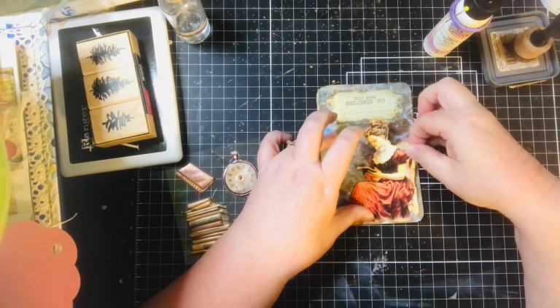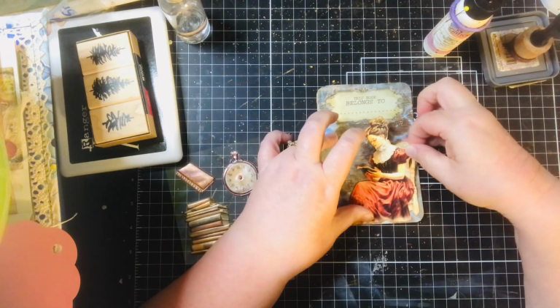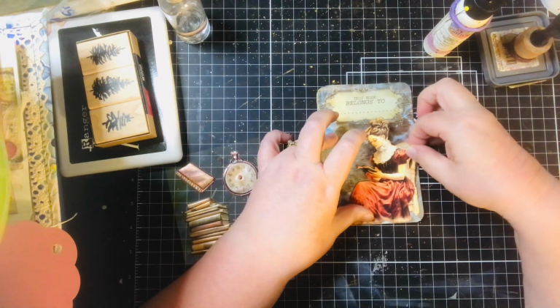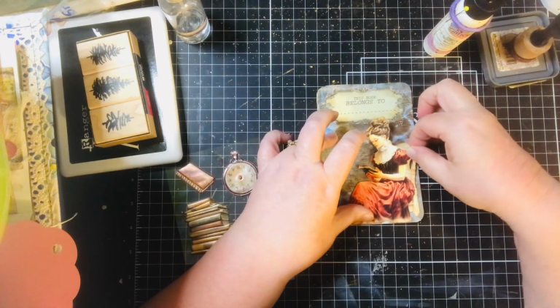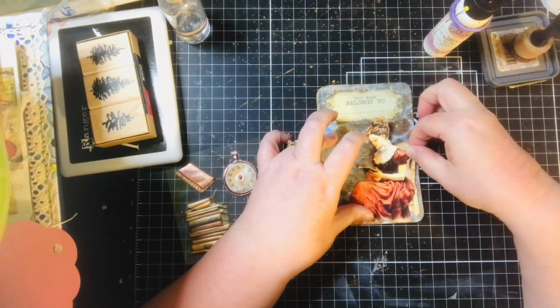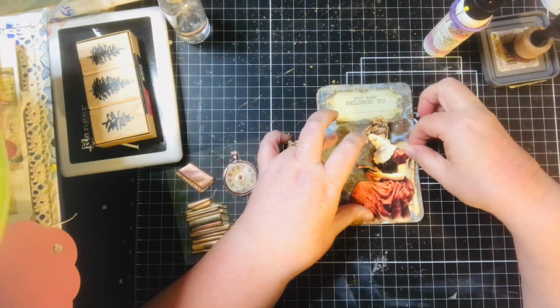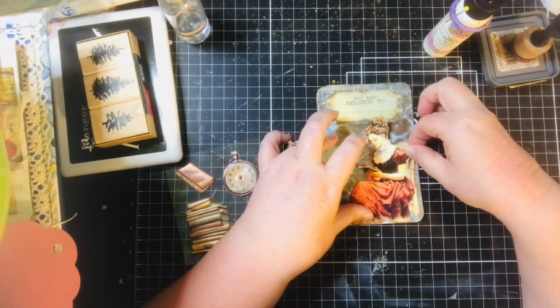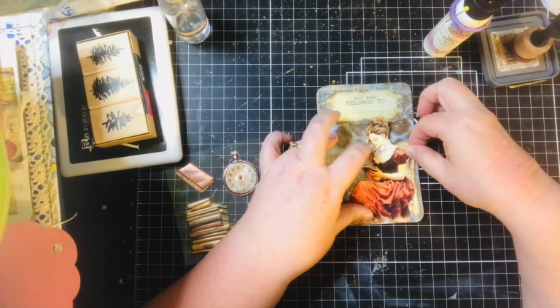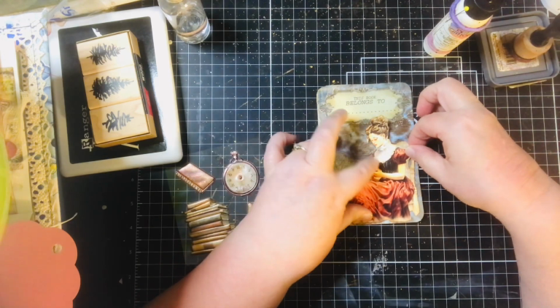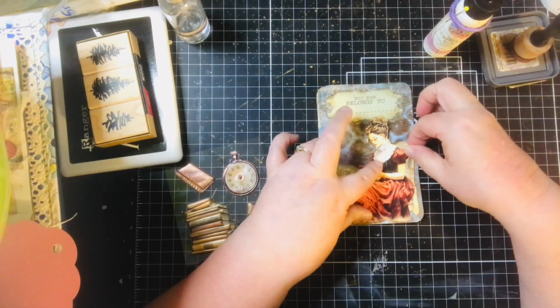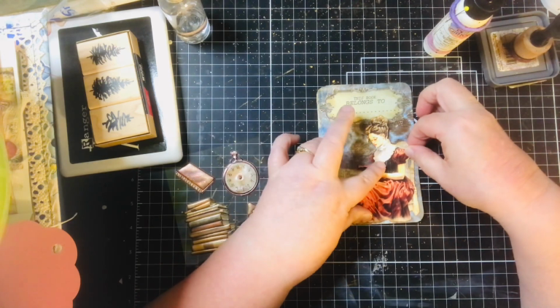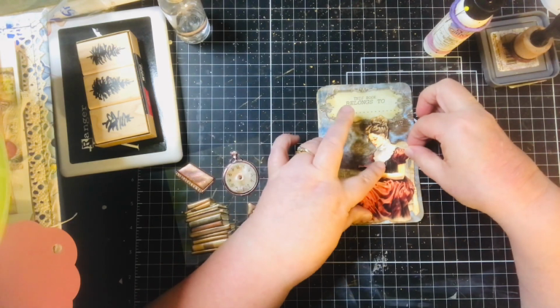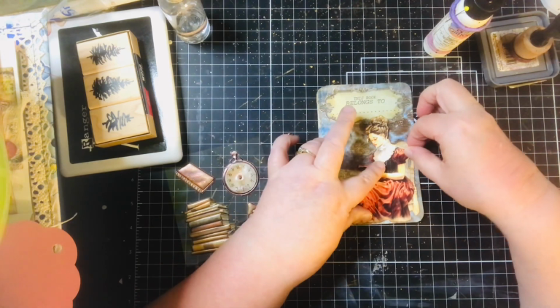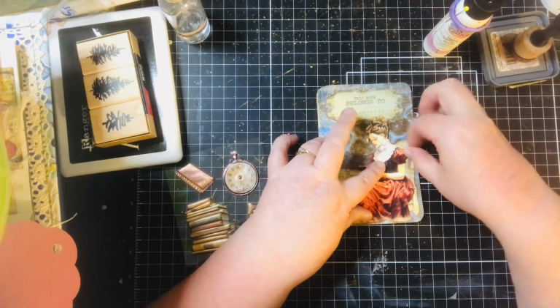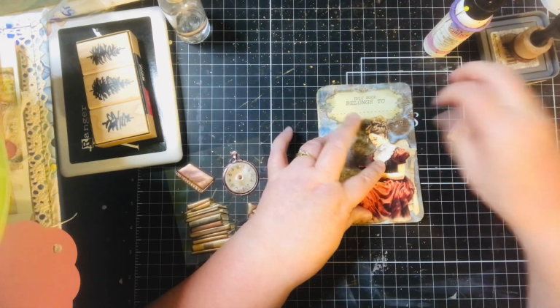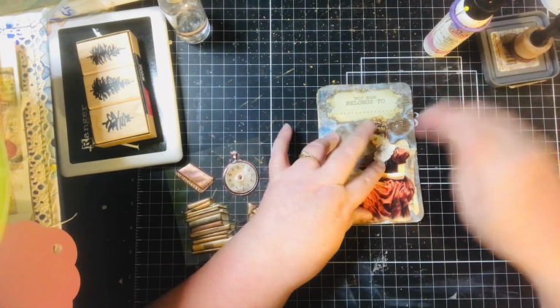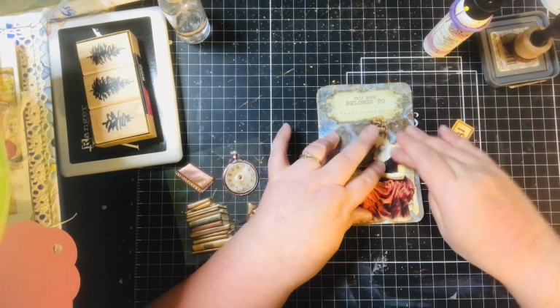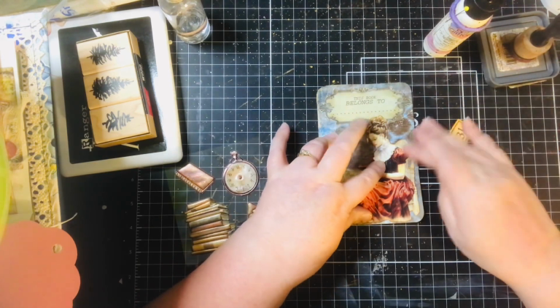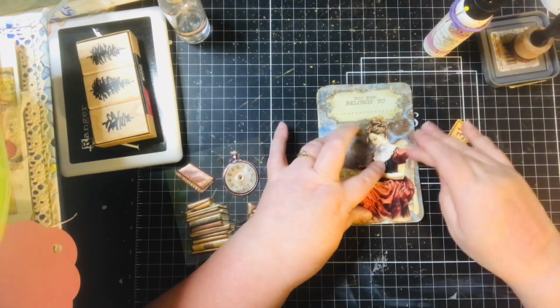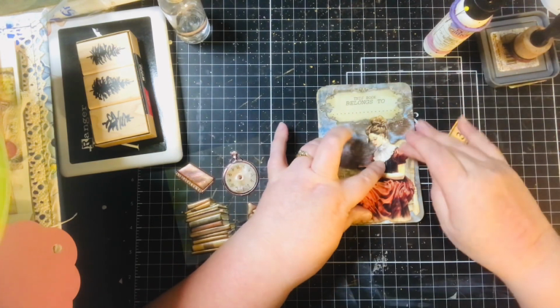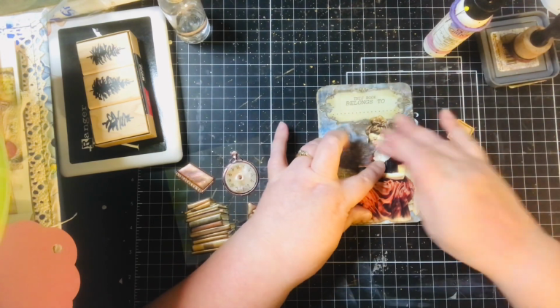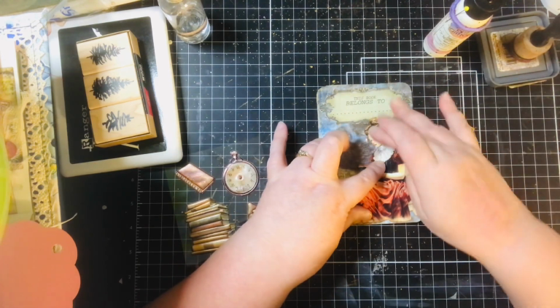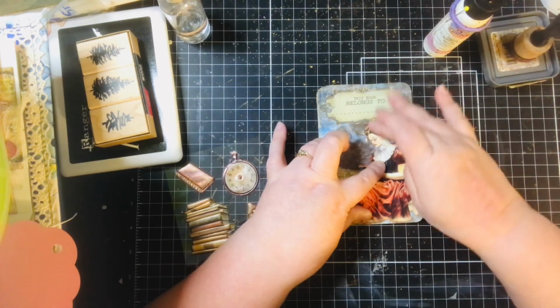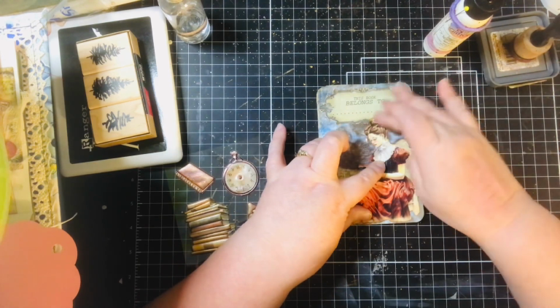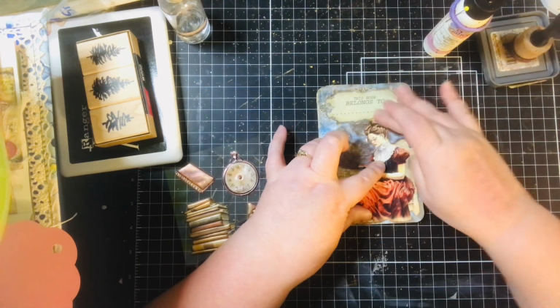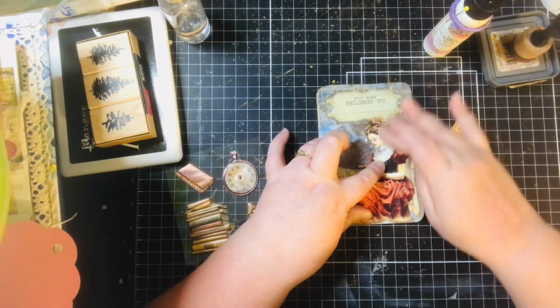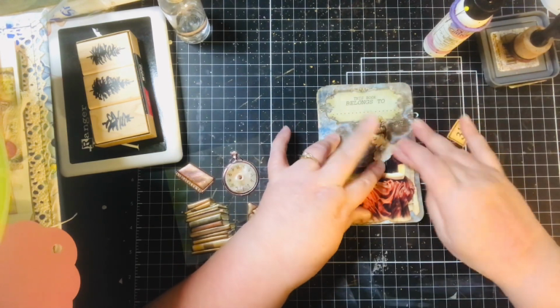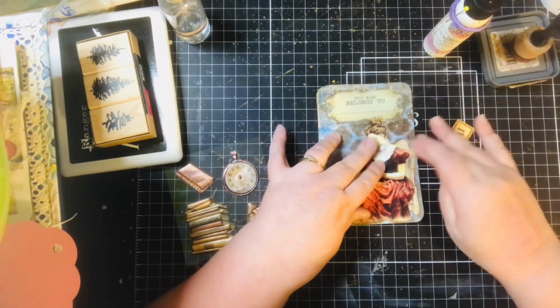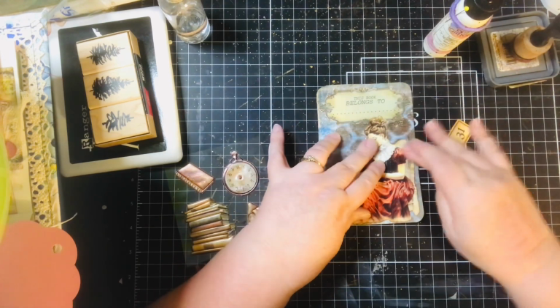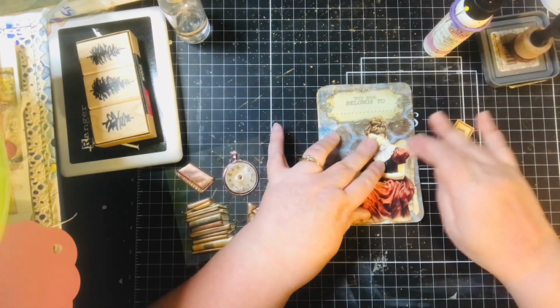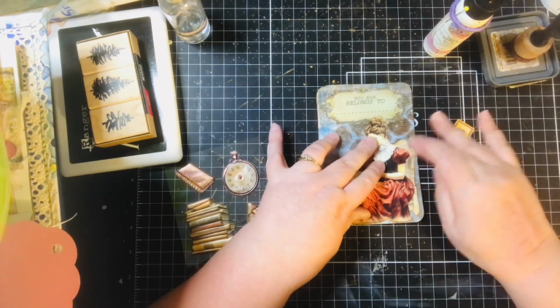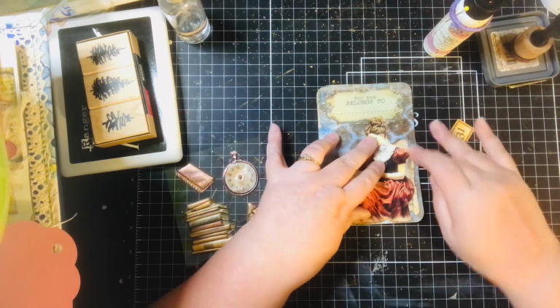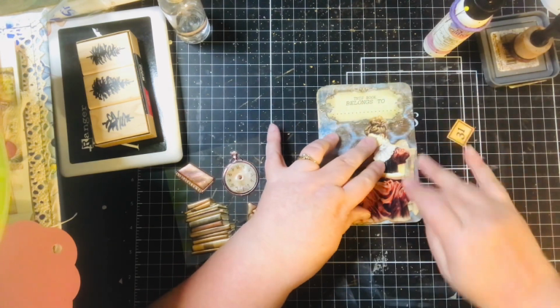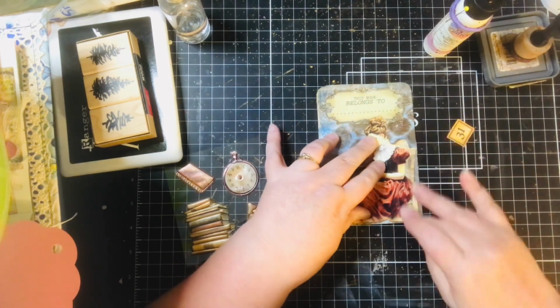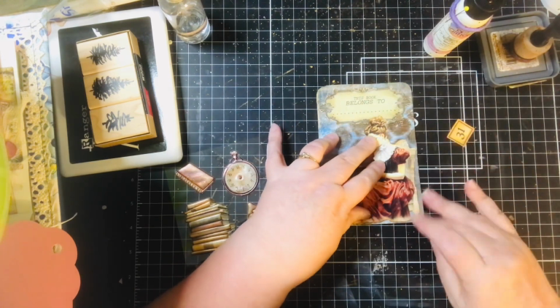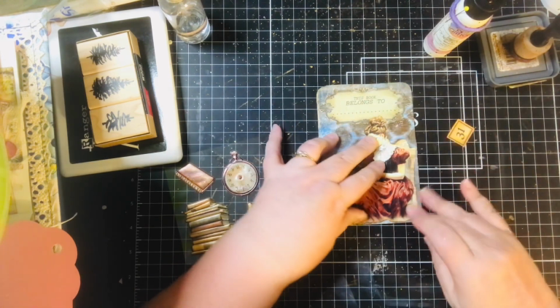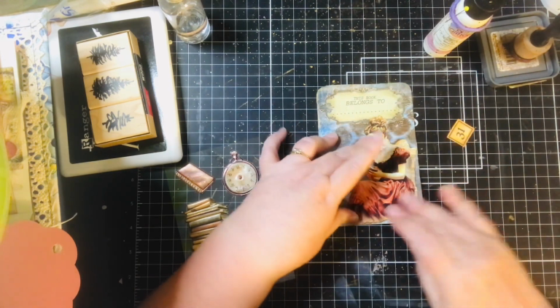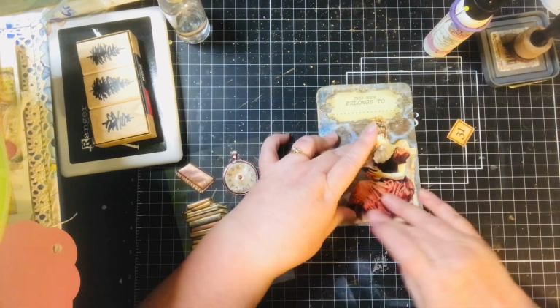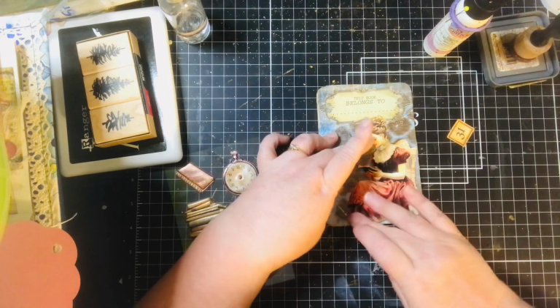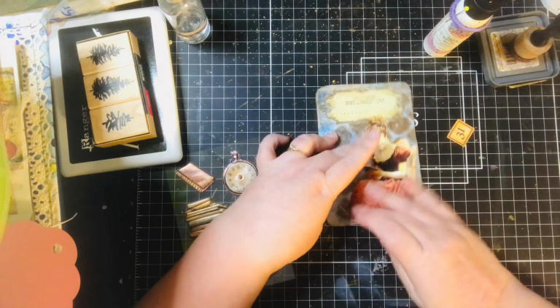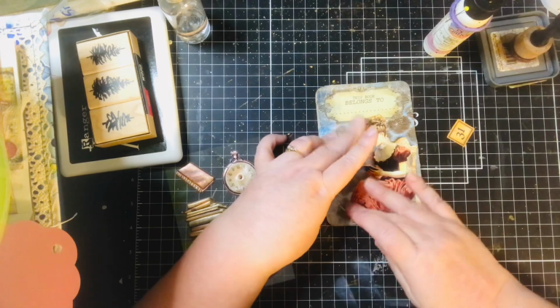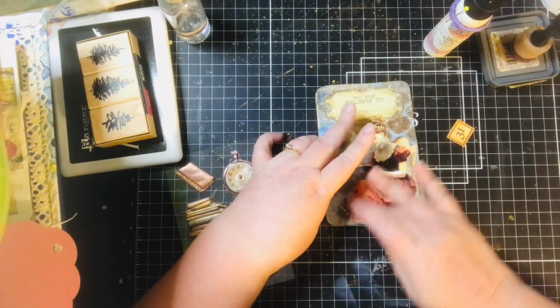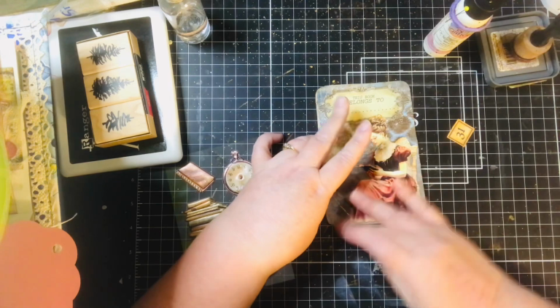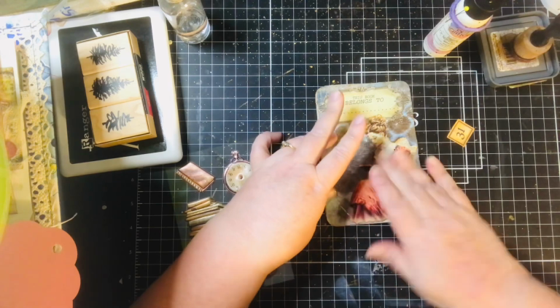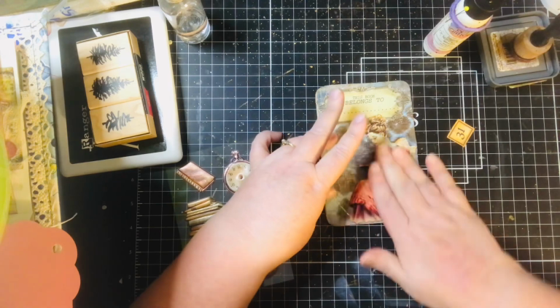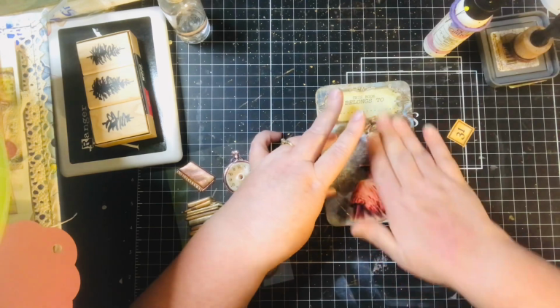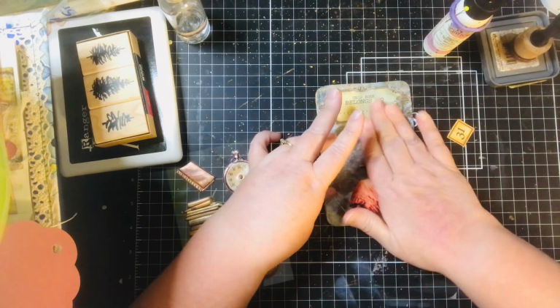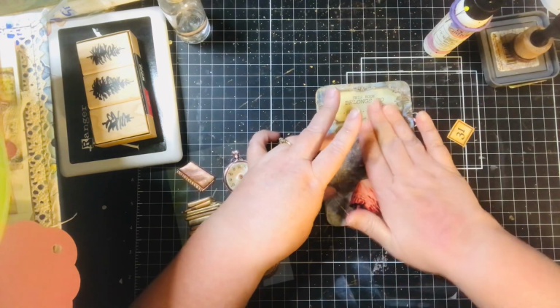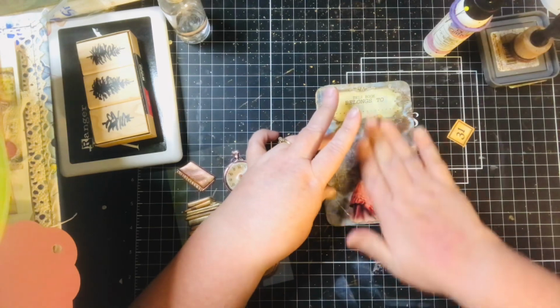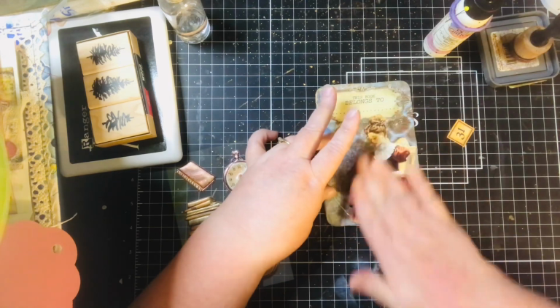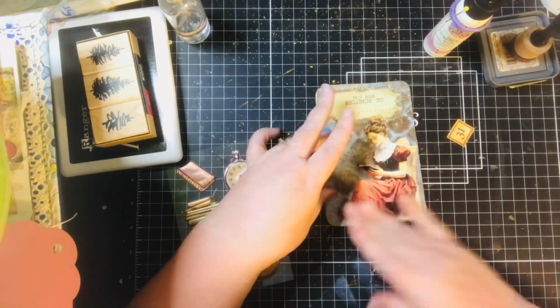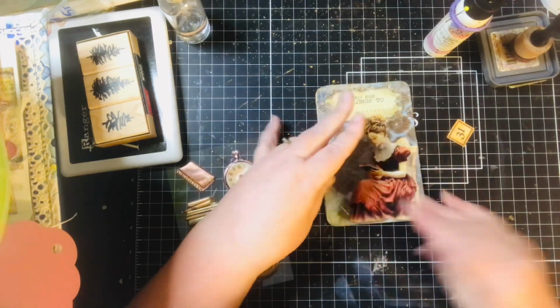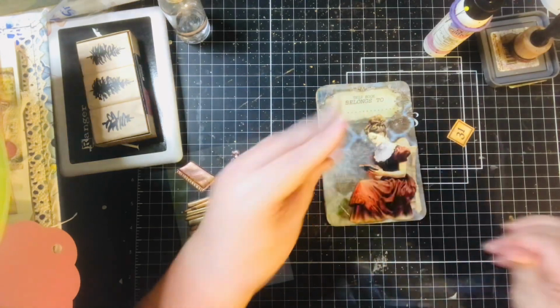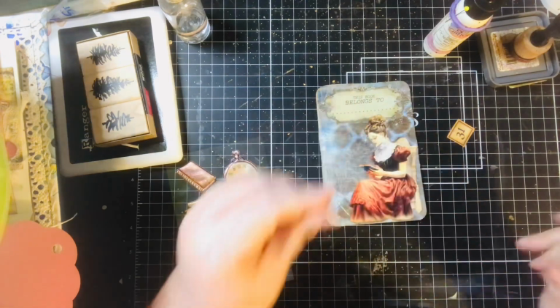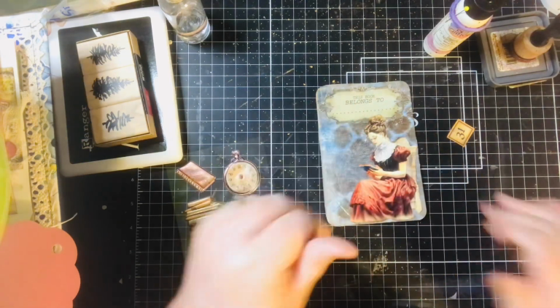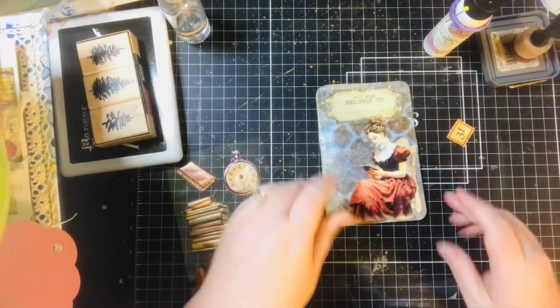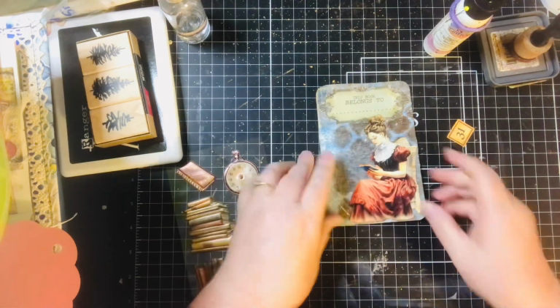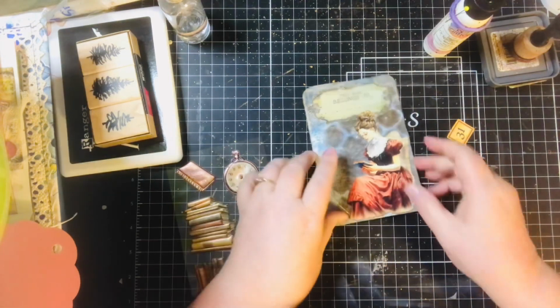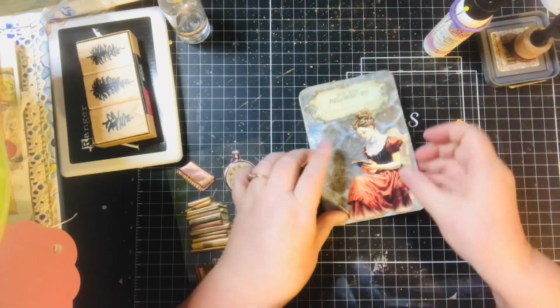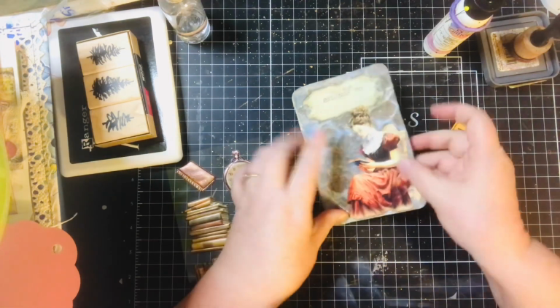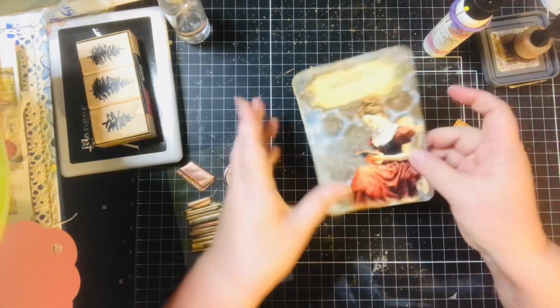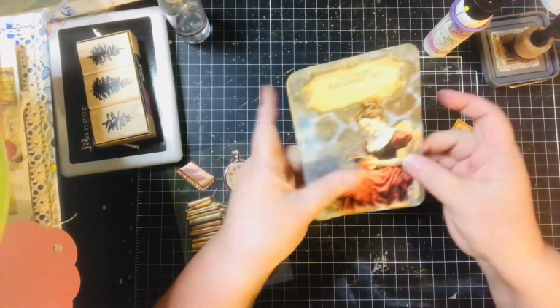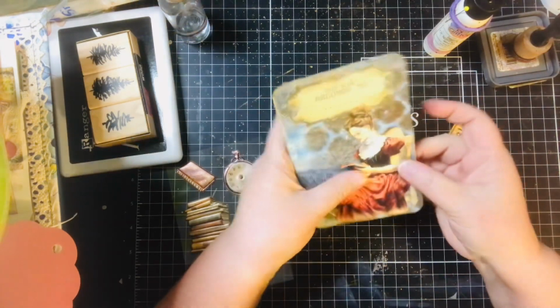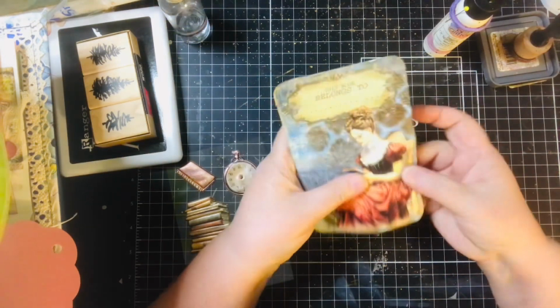In one of my videos I ended without inking around my card, and in another video I forgot to ink around my images.